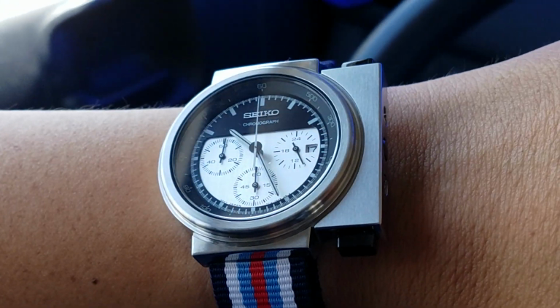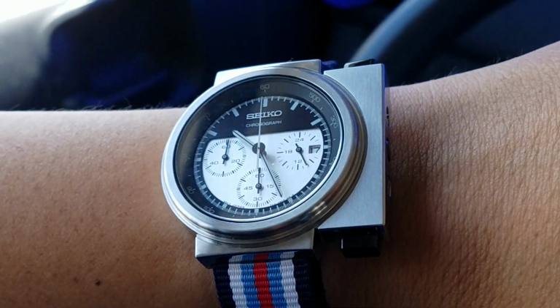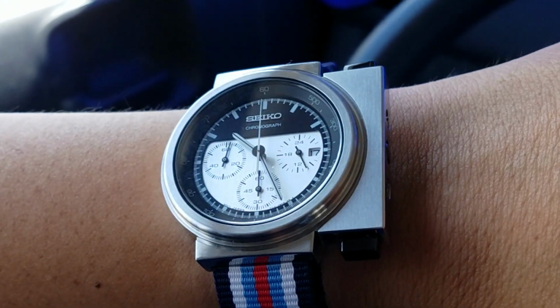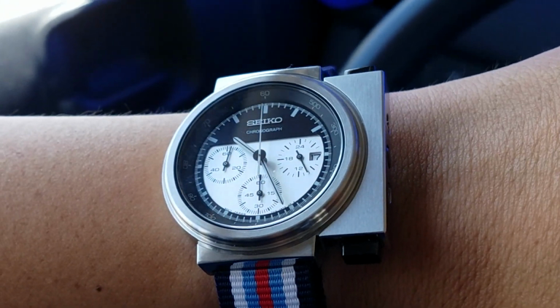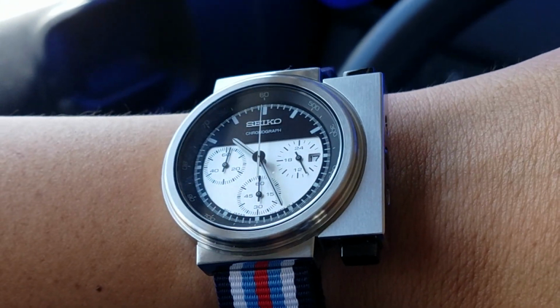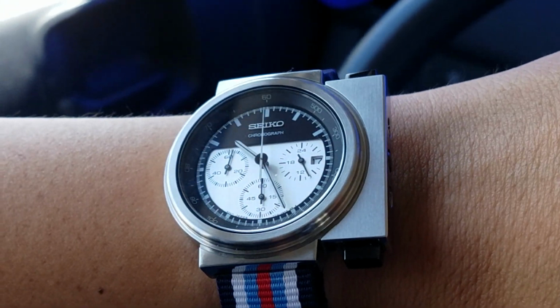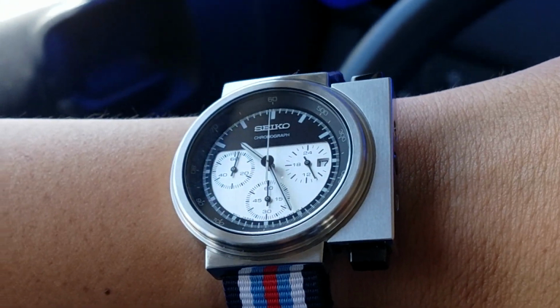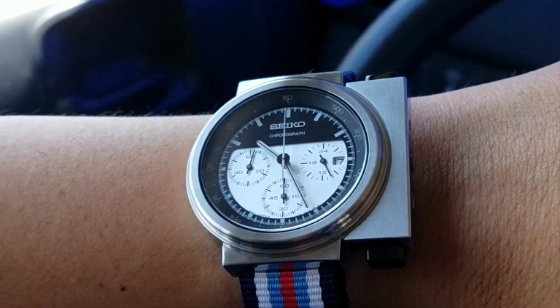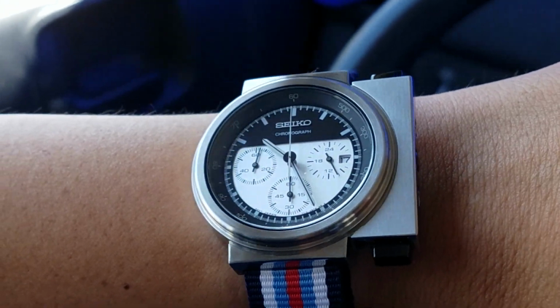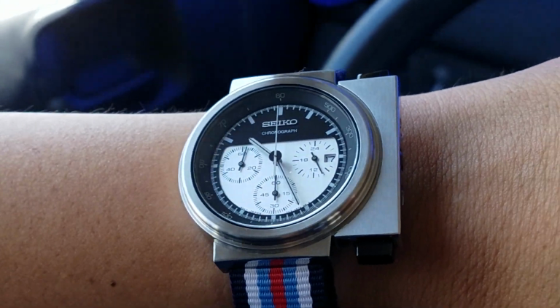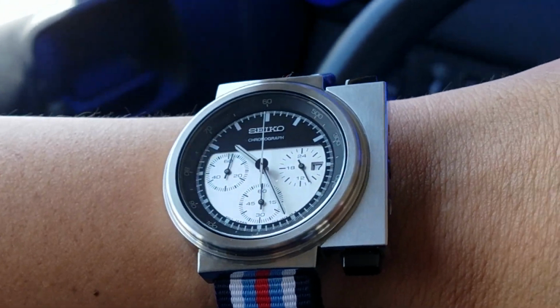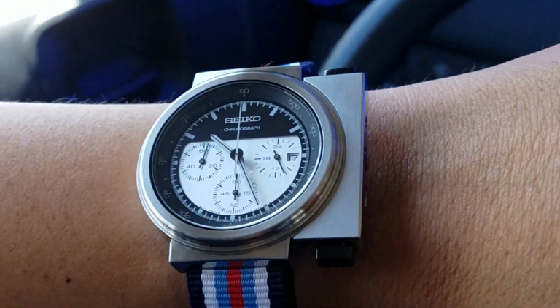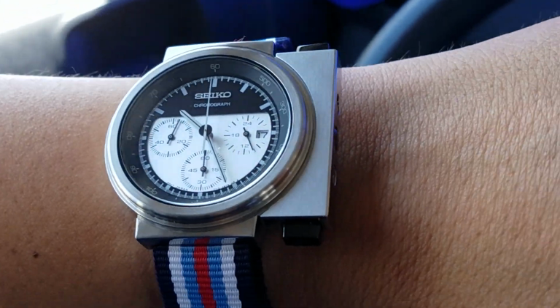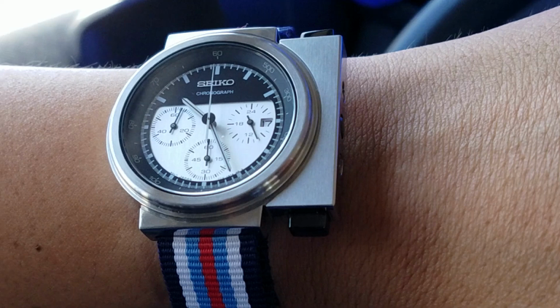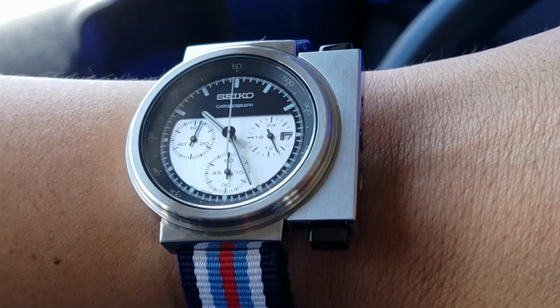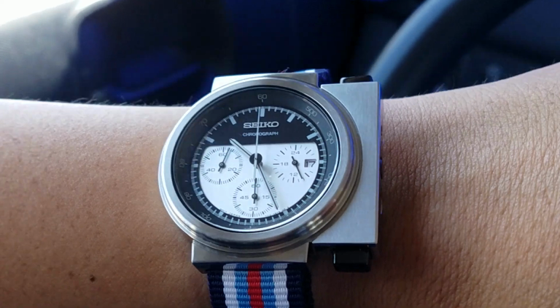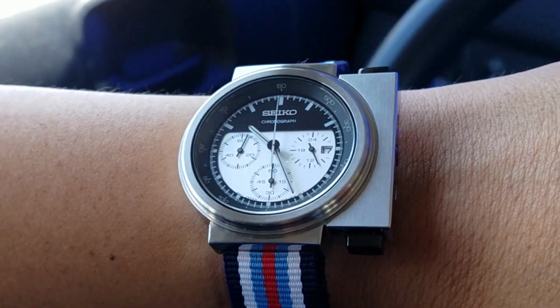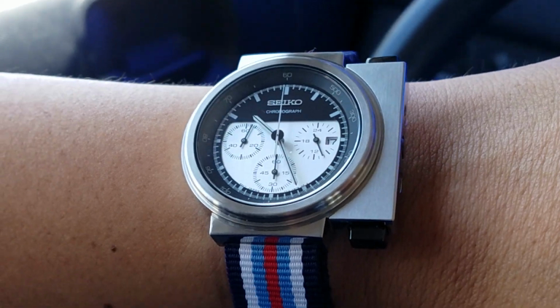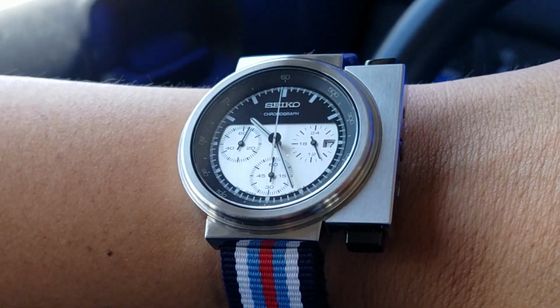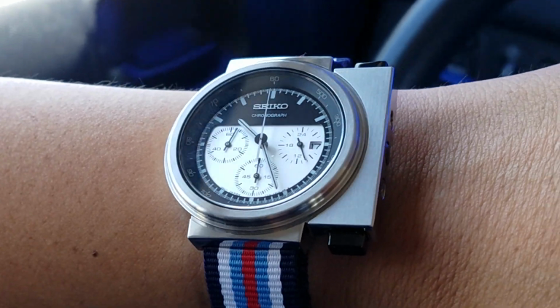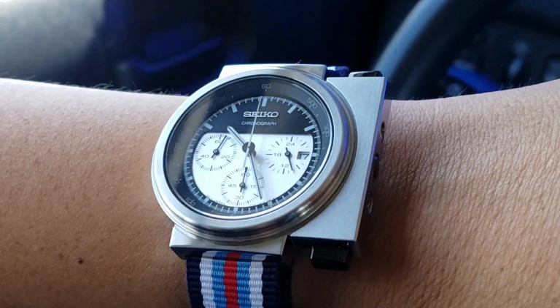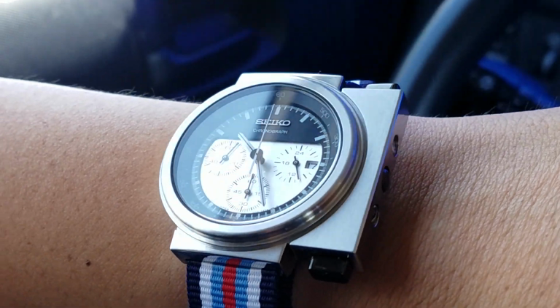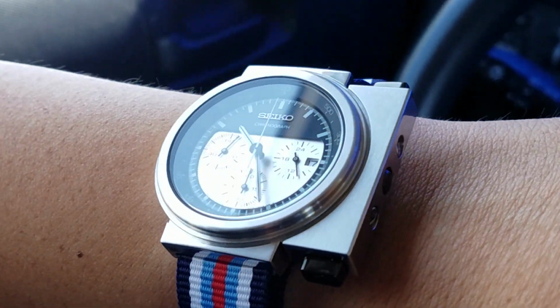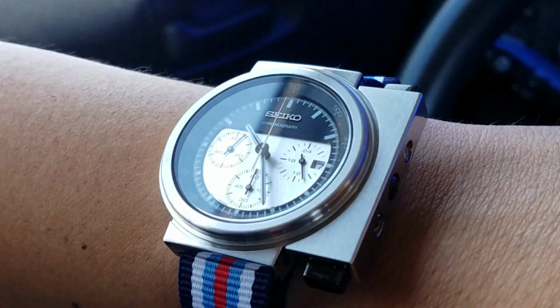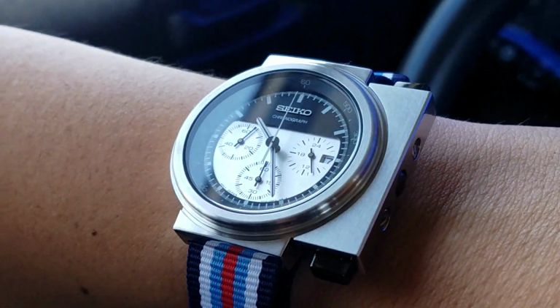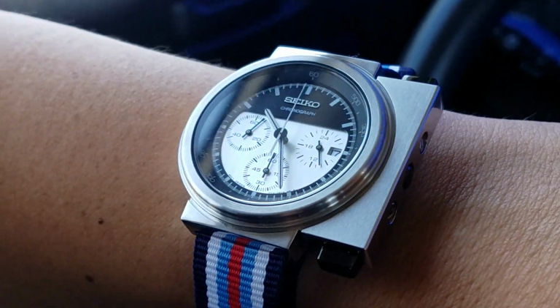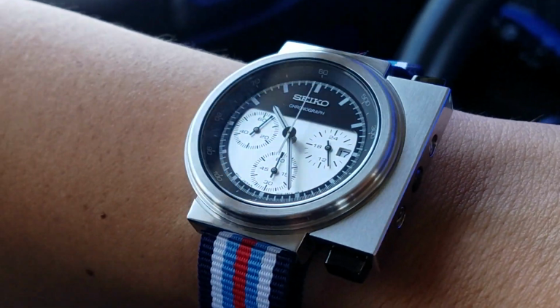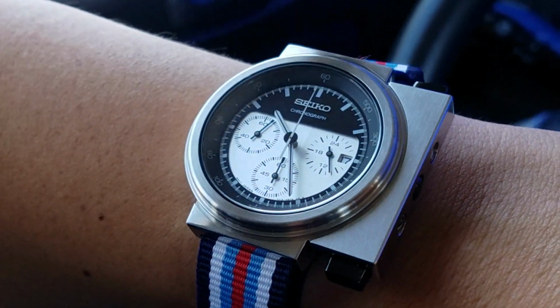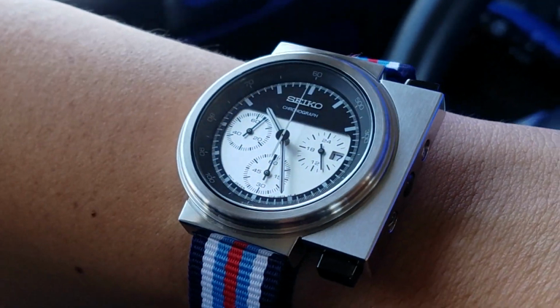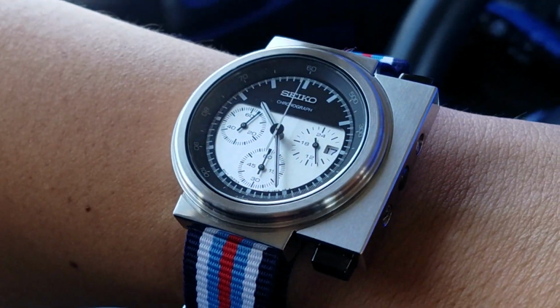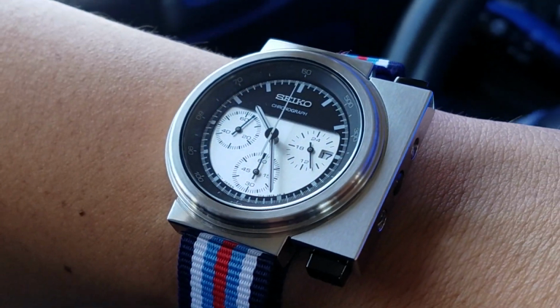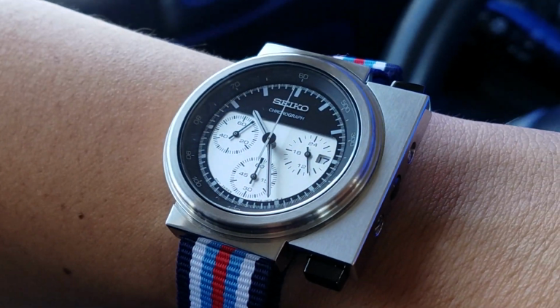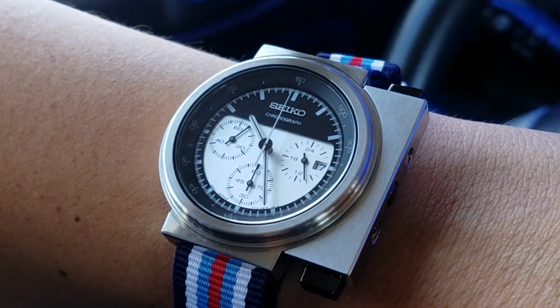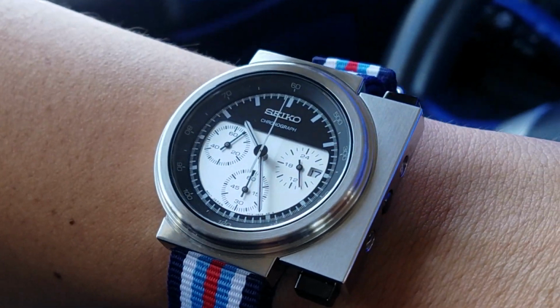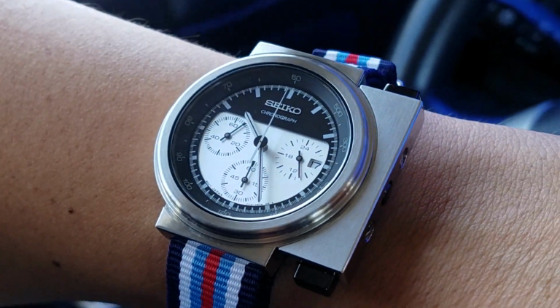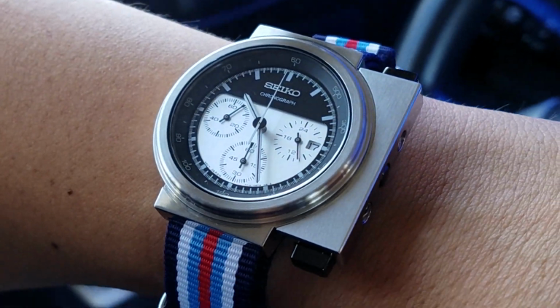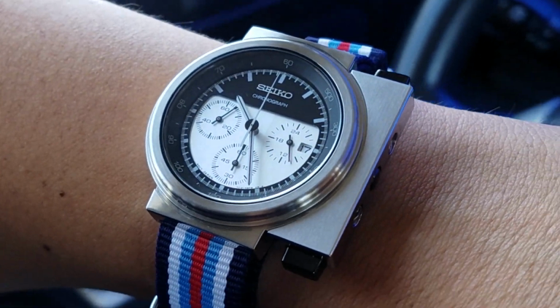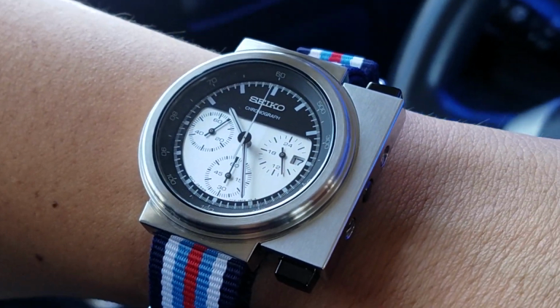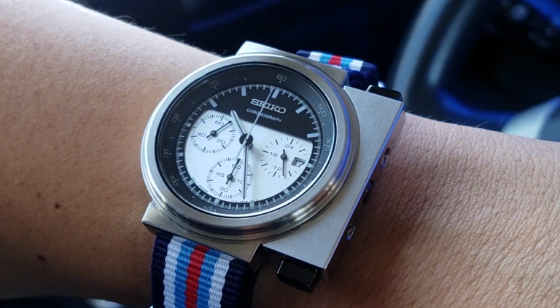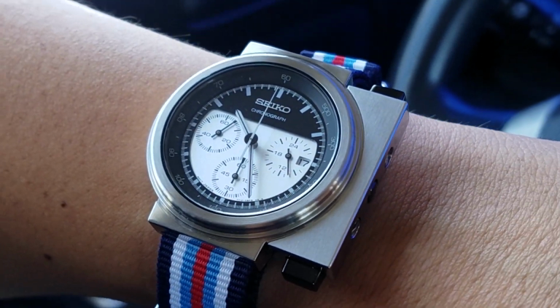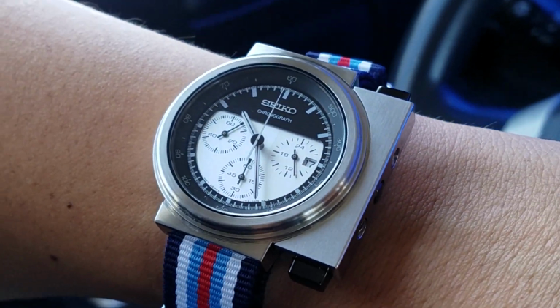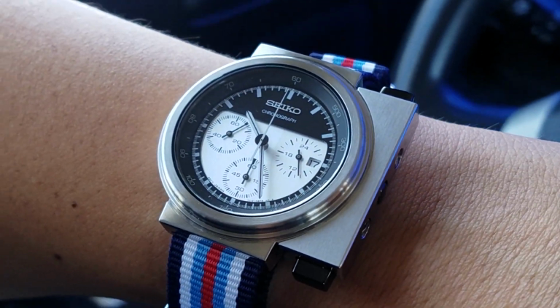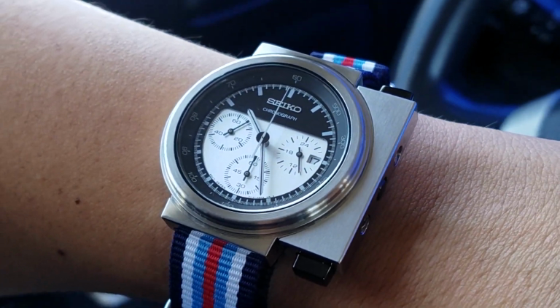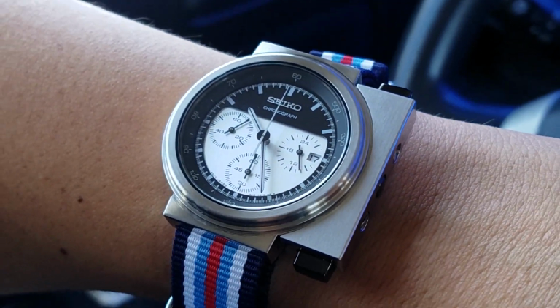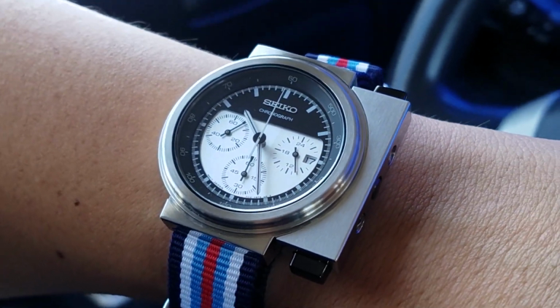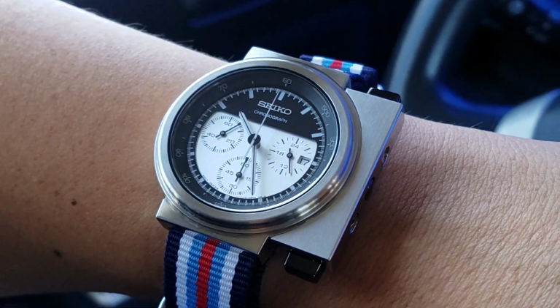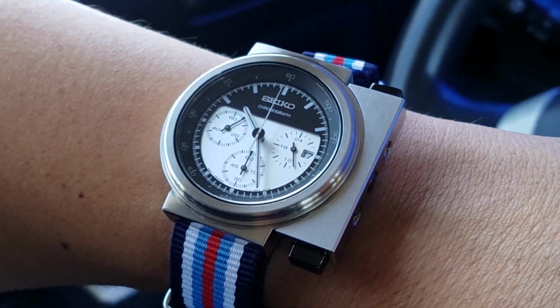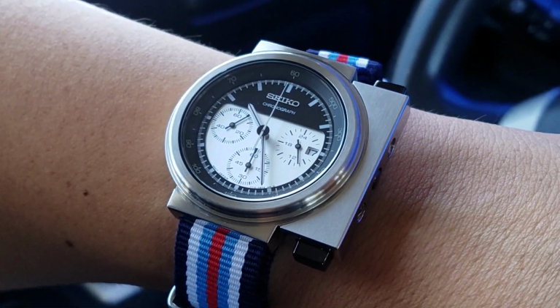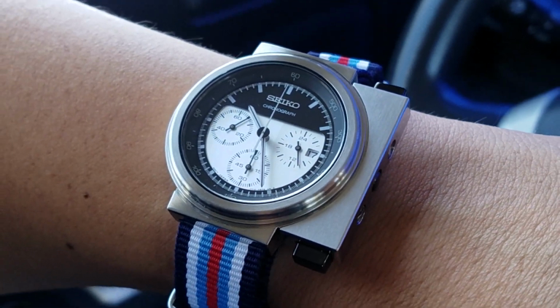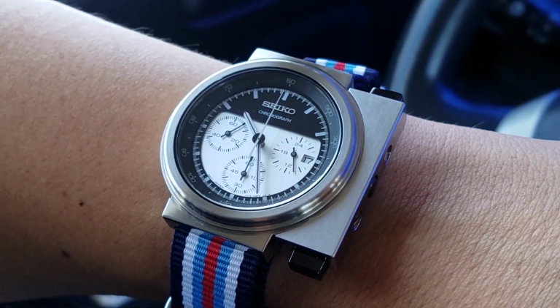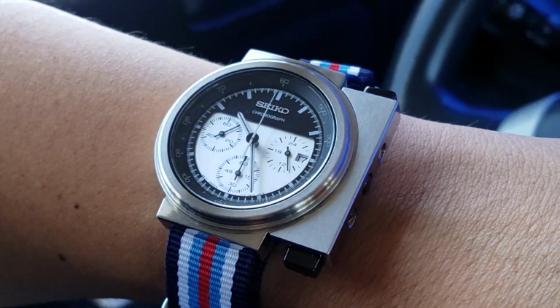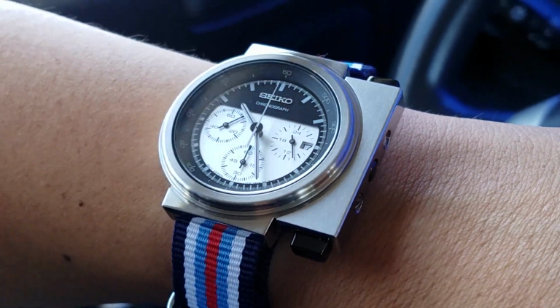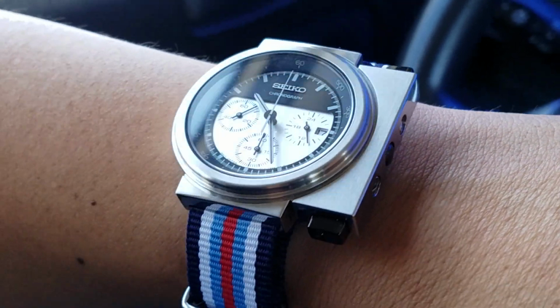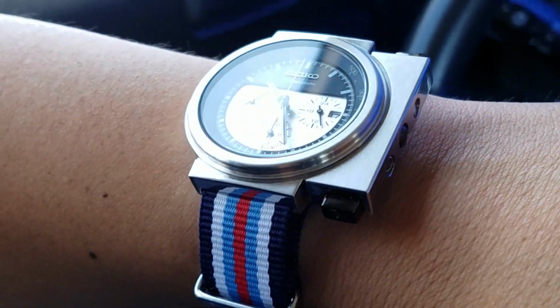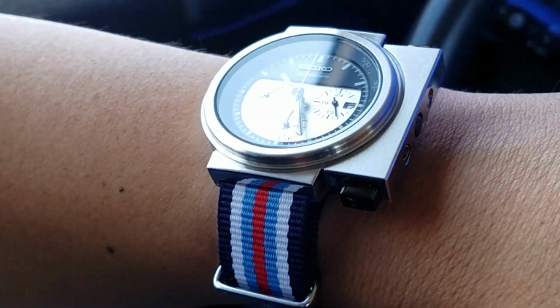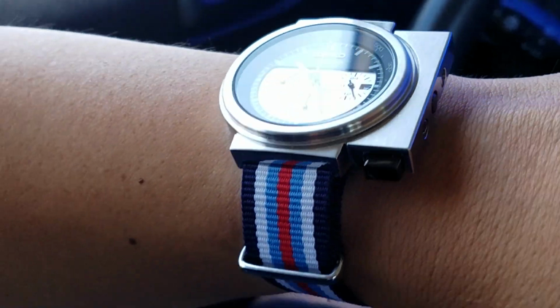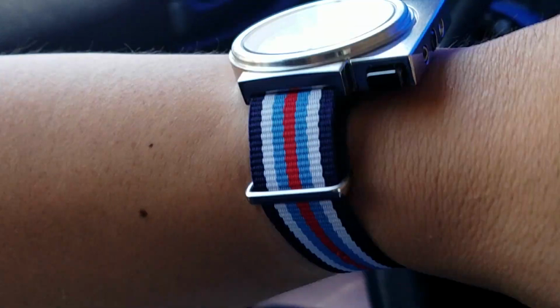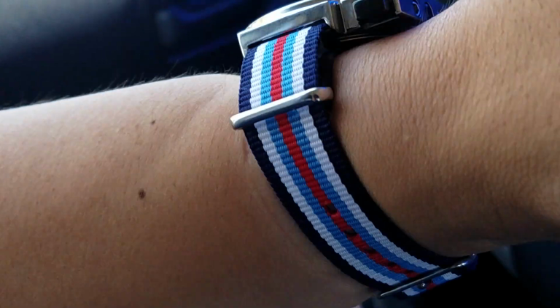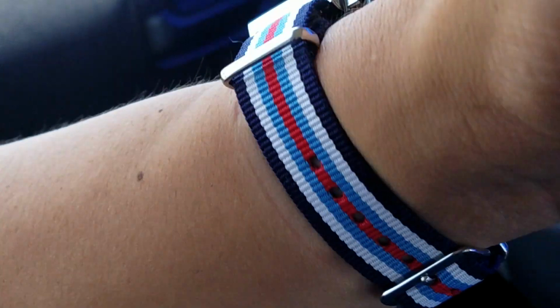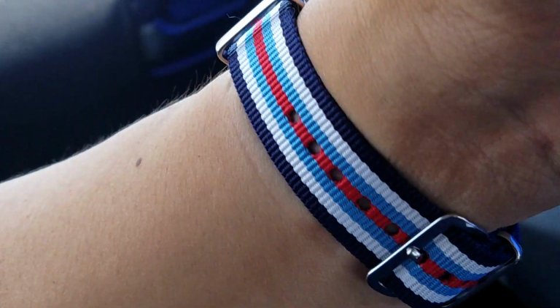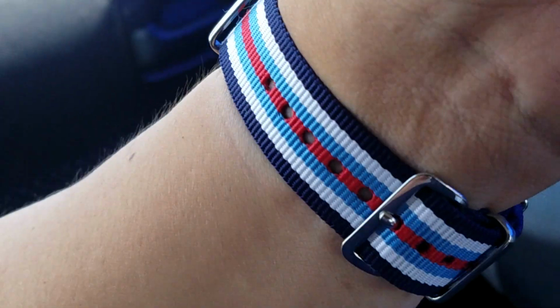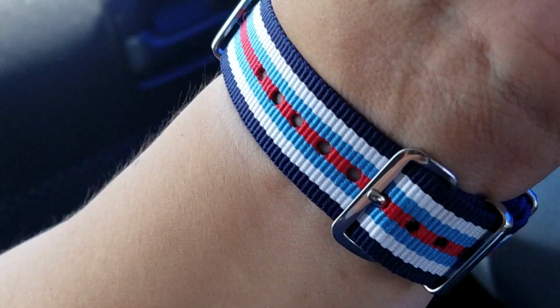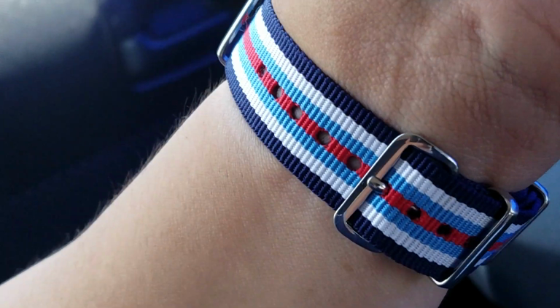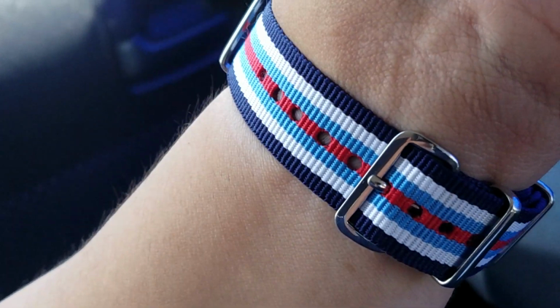For the record, this is not a review. Not at all. It's just me with my watch of the day and the strap of the day.